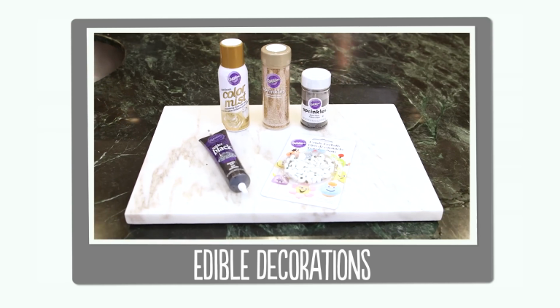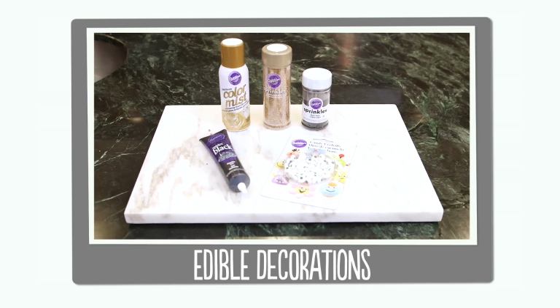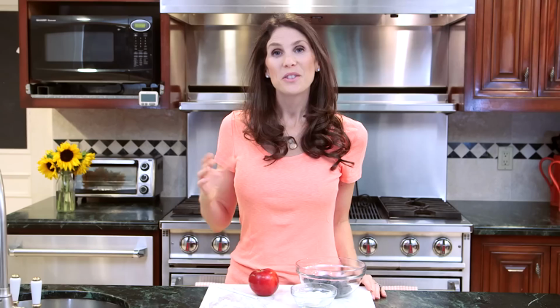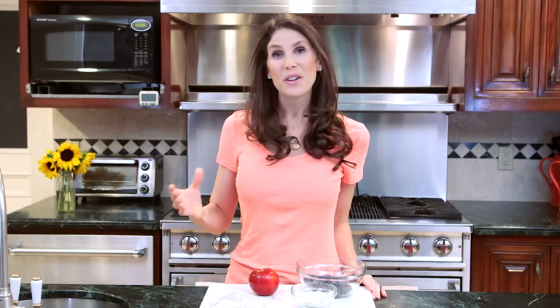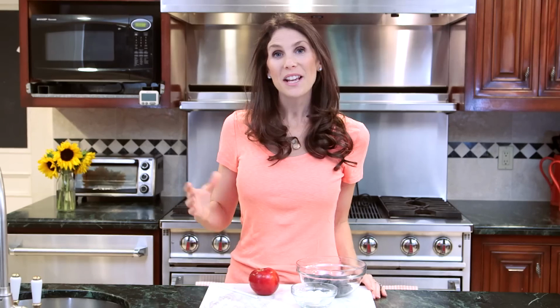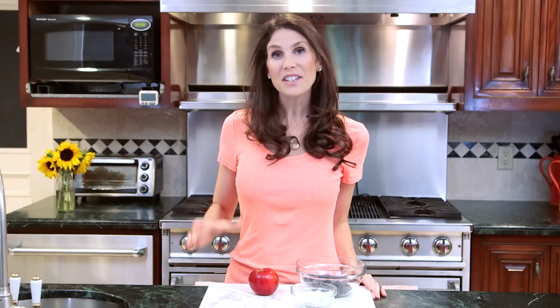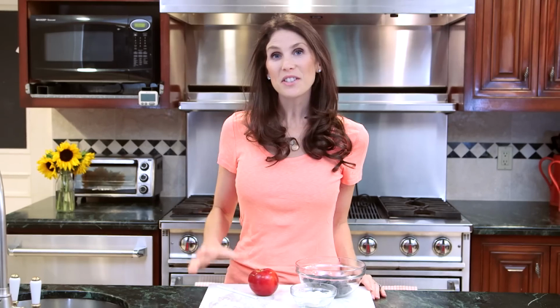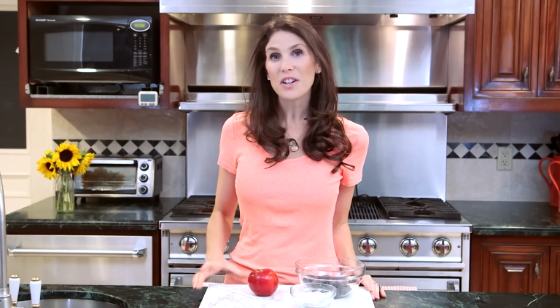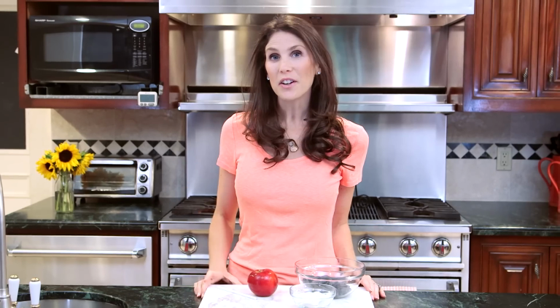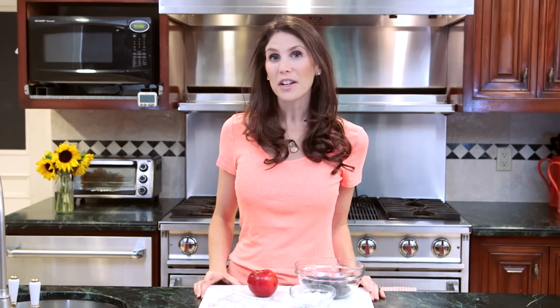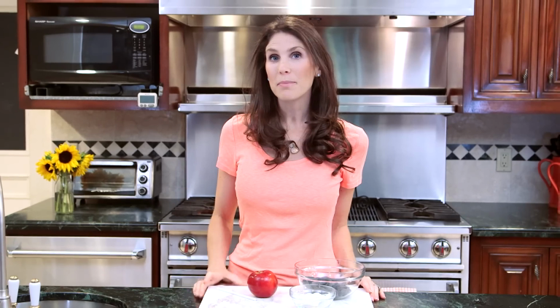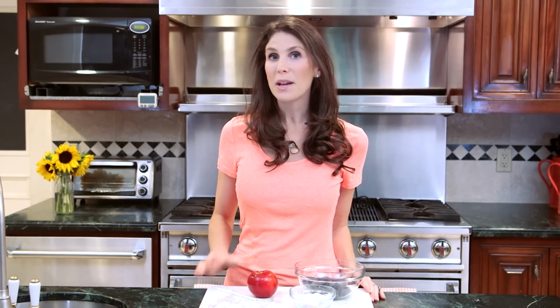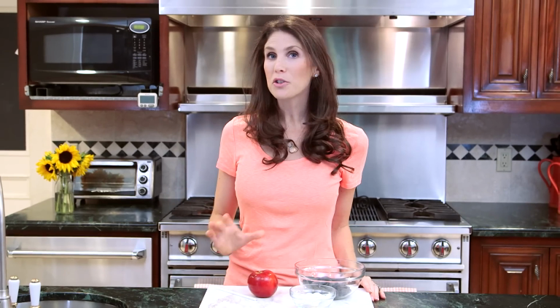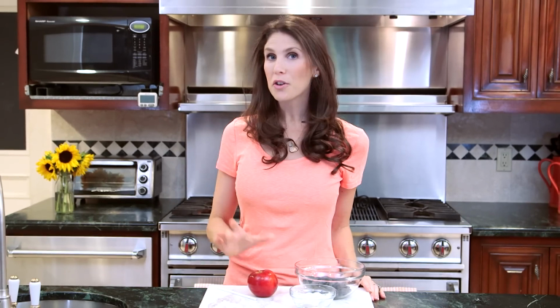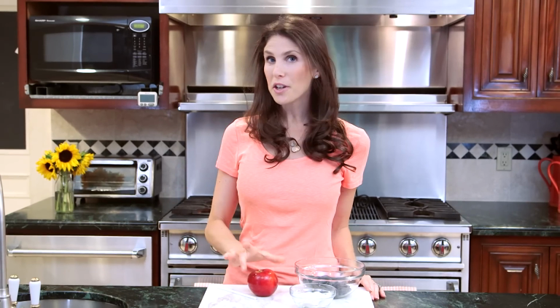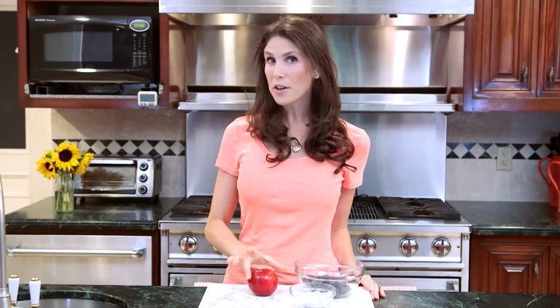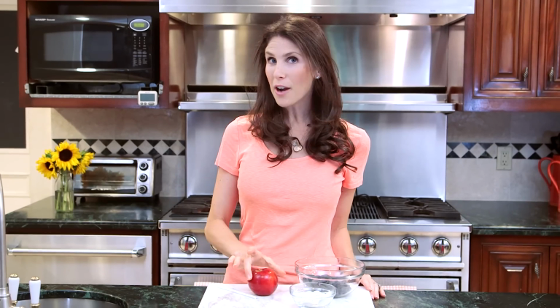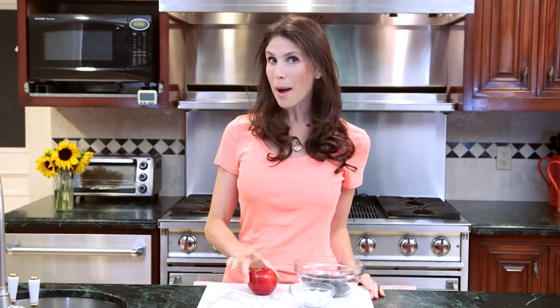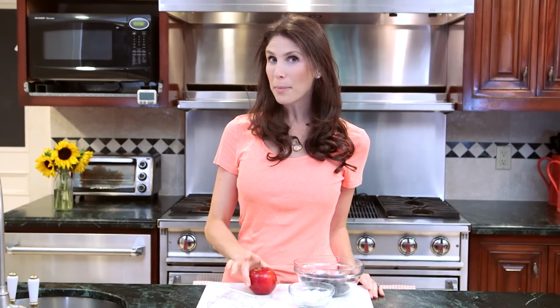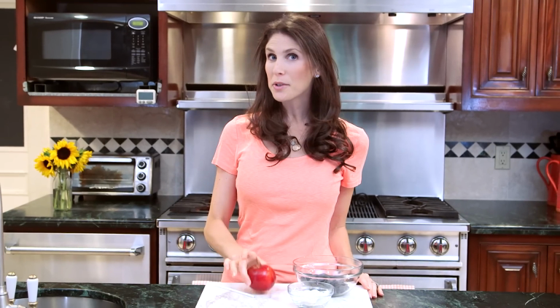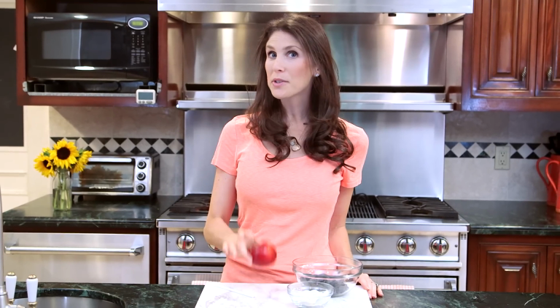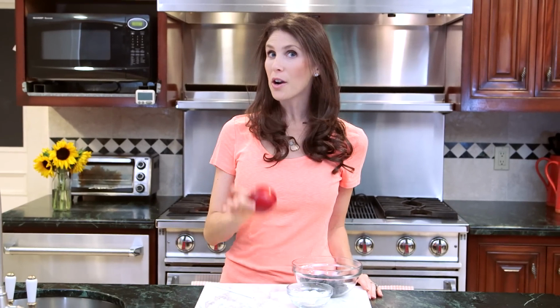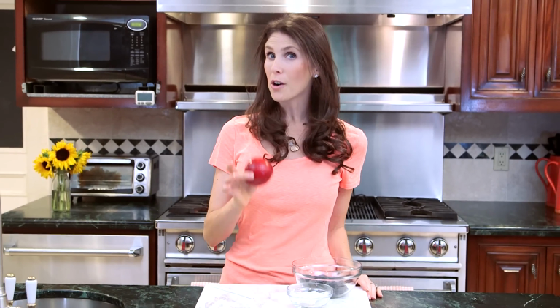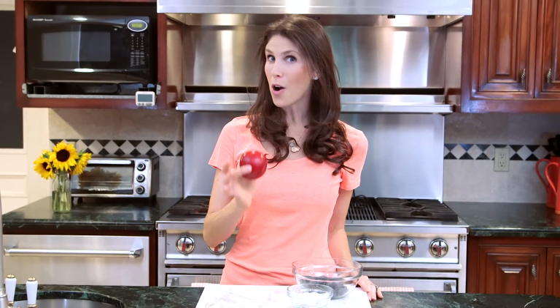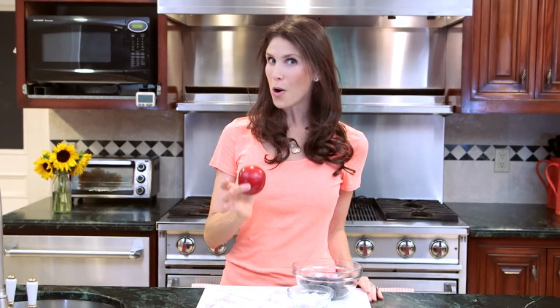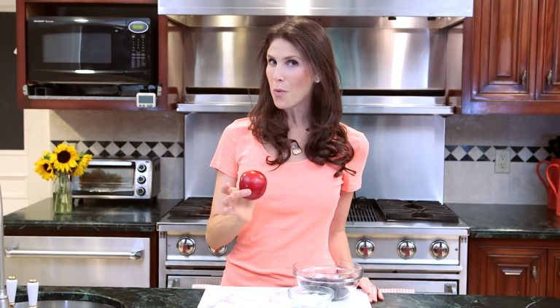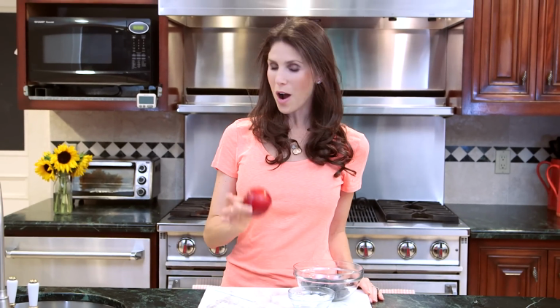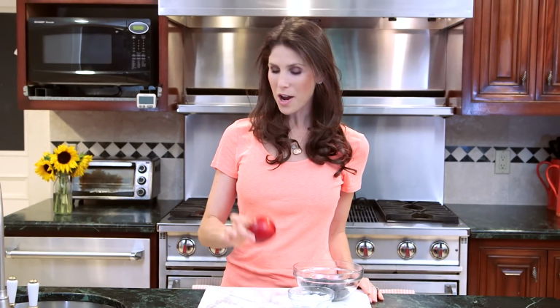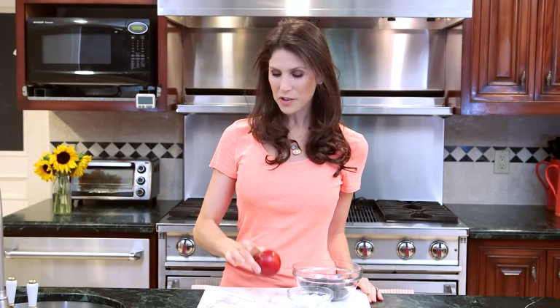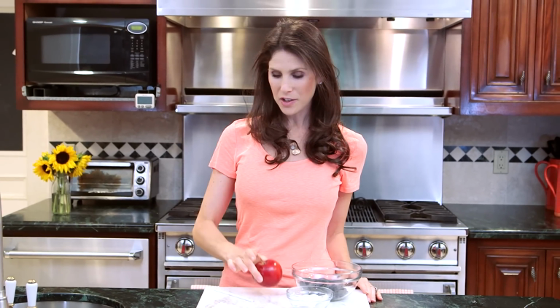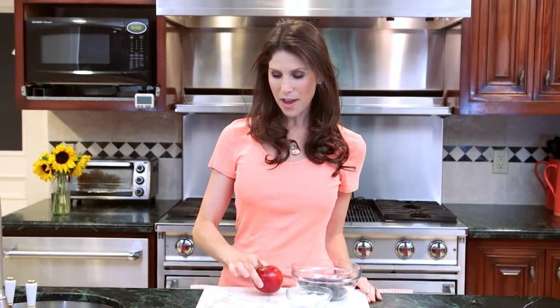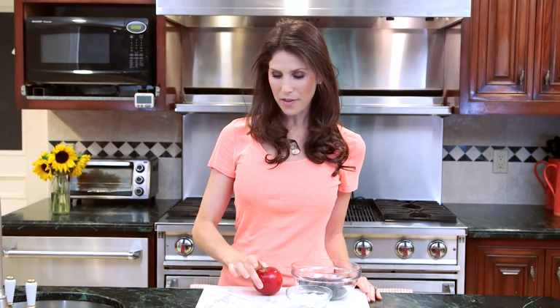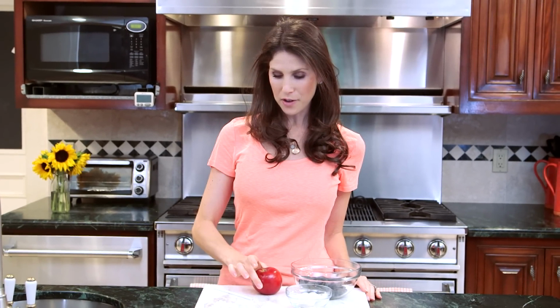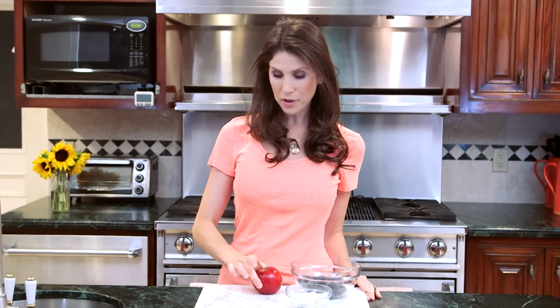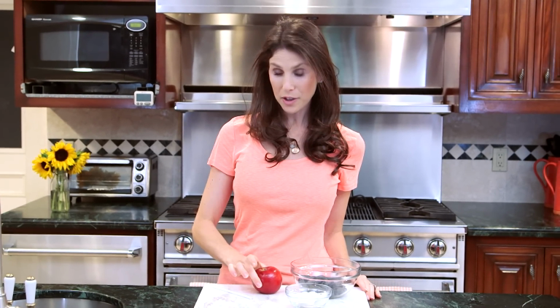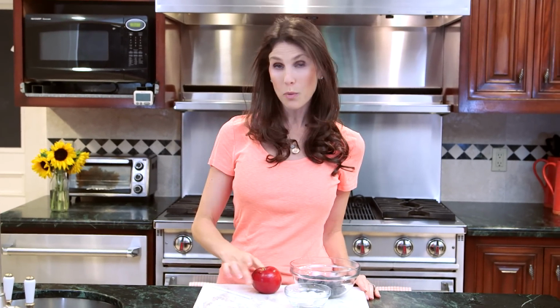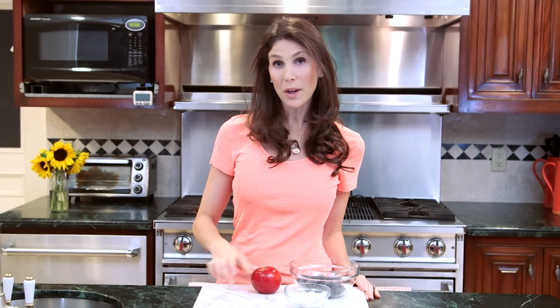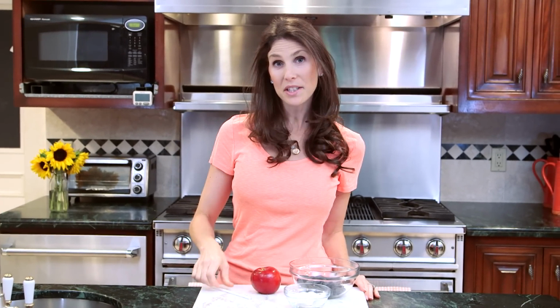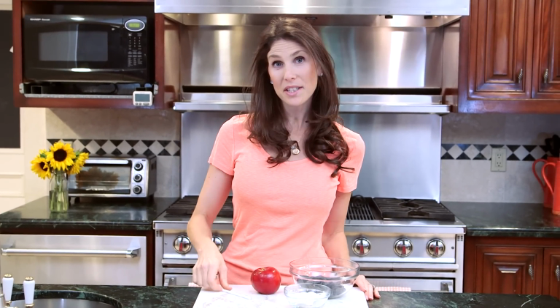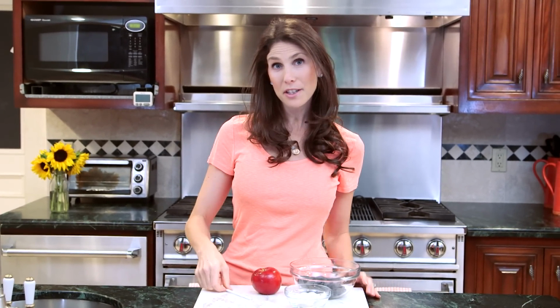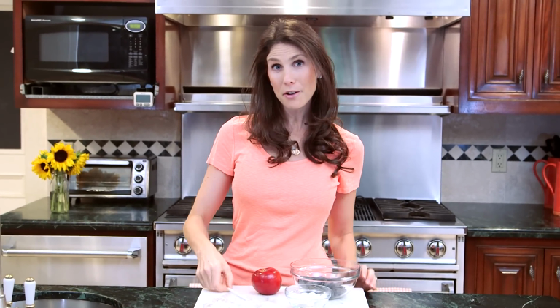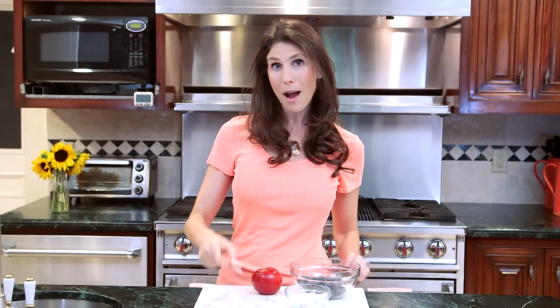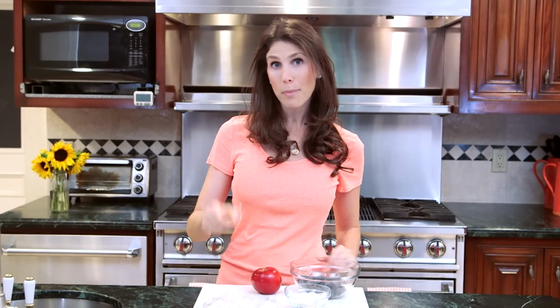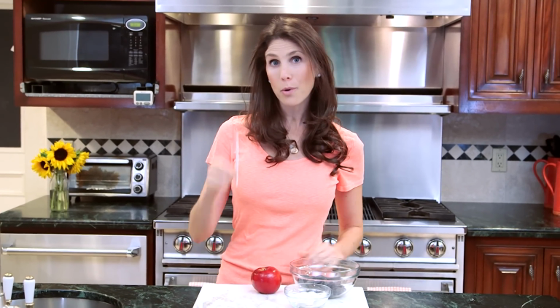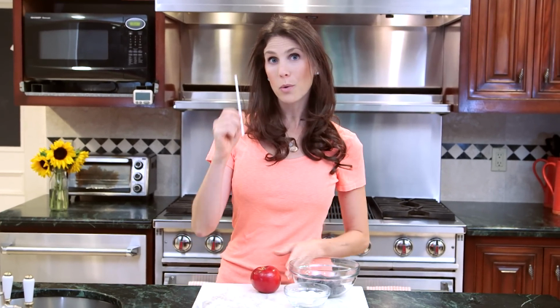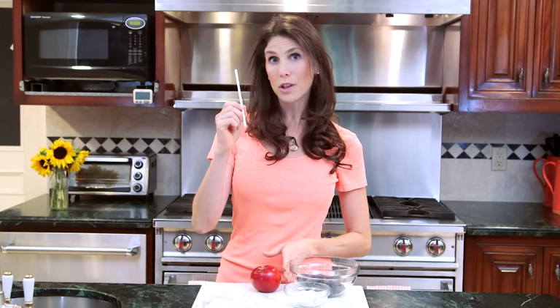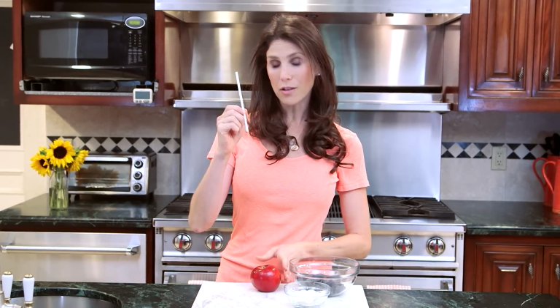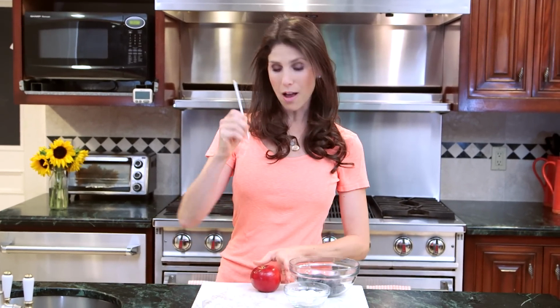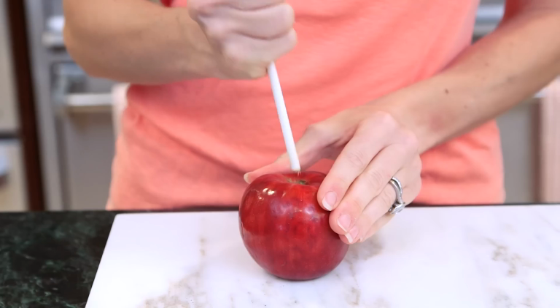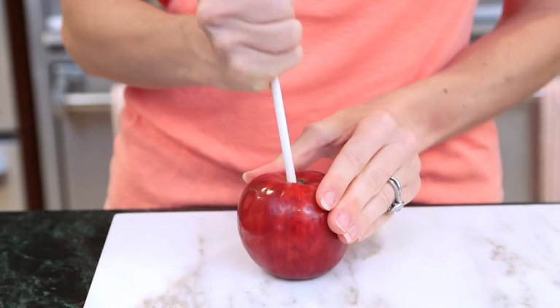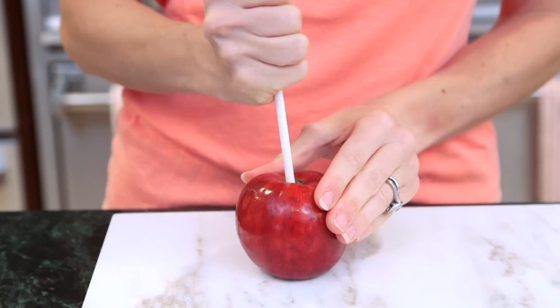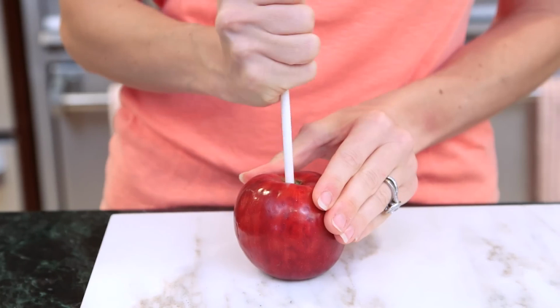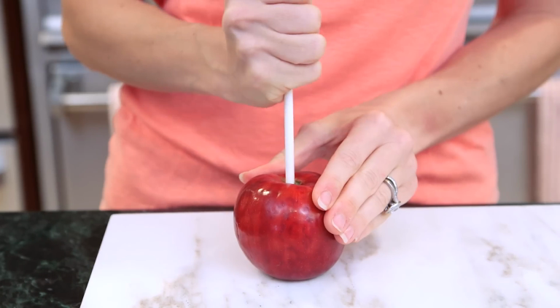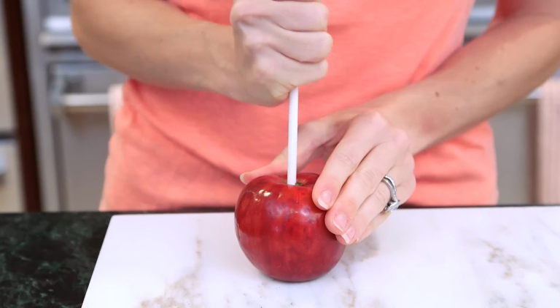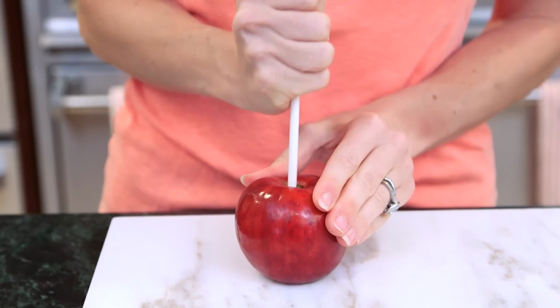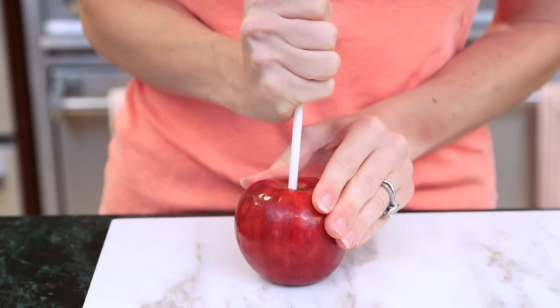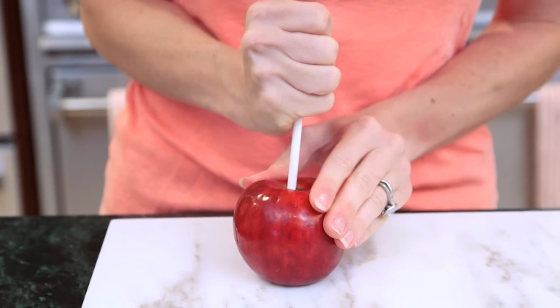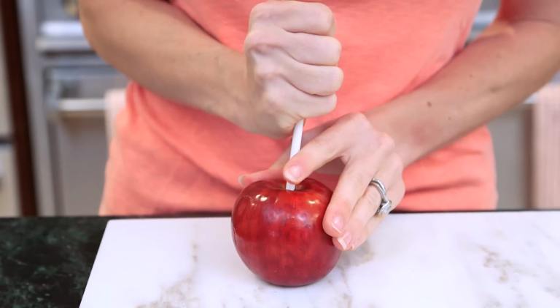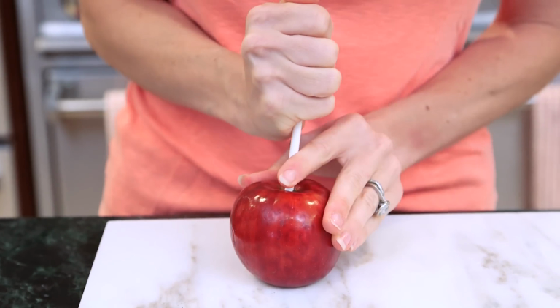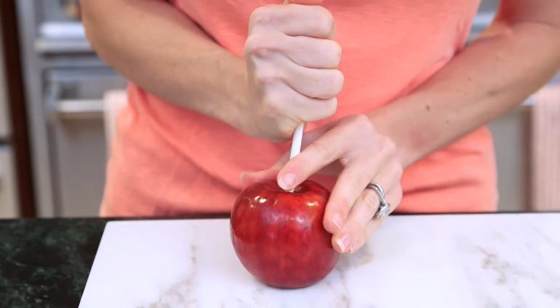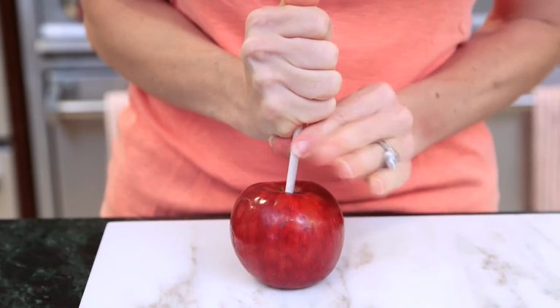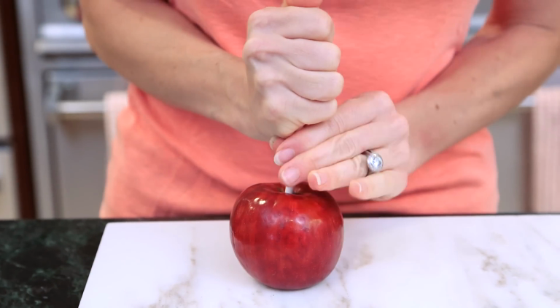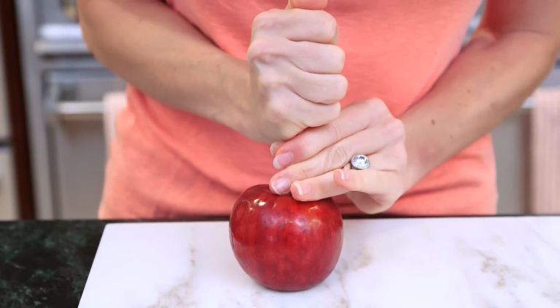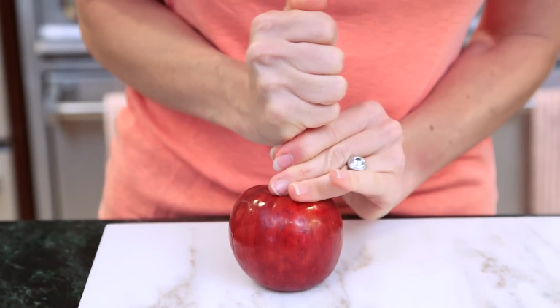To get started, make sure that your apples are all washed and then you're gonna want to stick your apple with a lollipop stick so you have a nice handle.